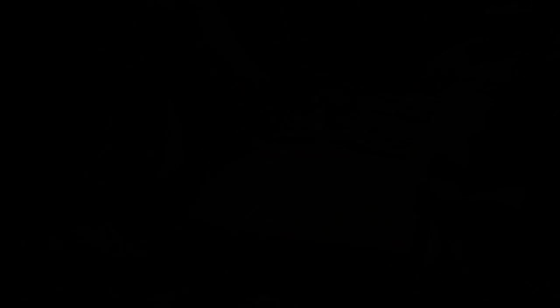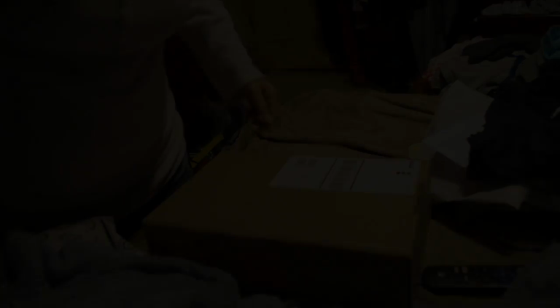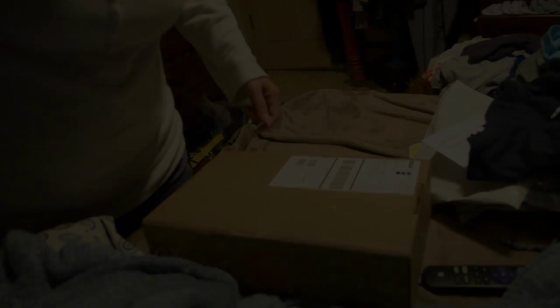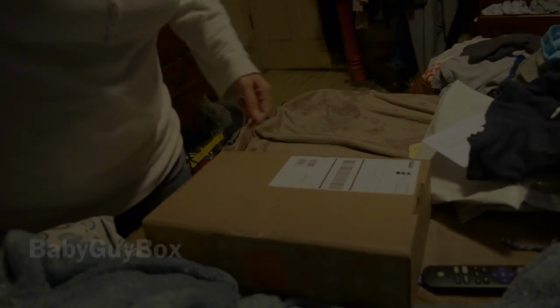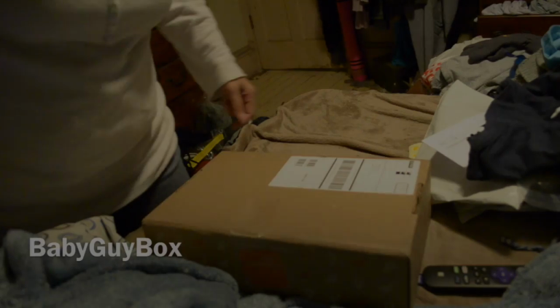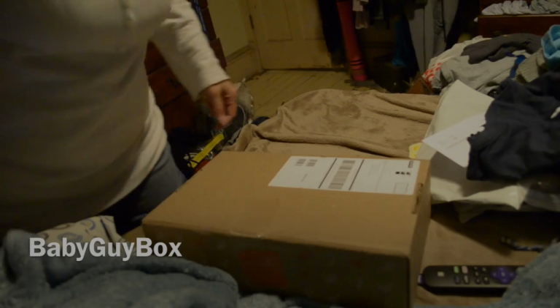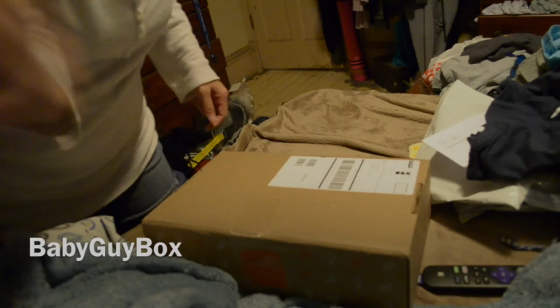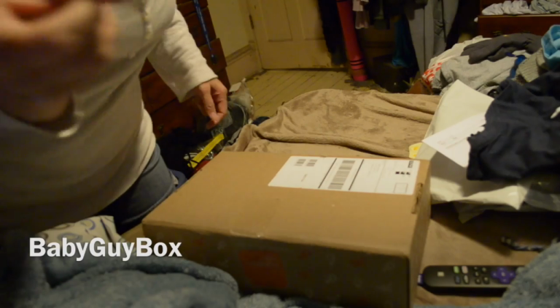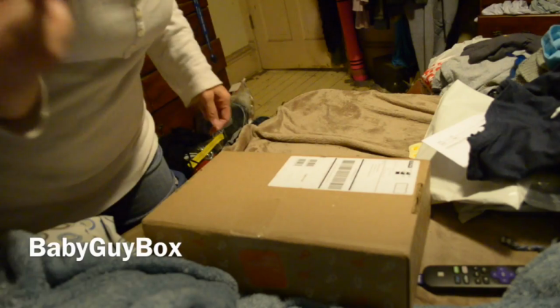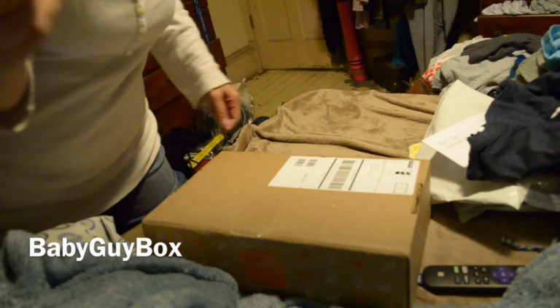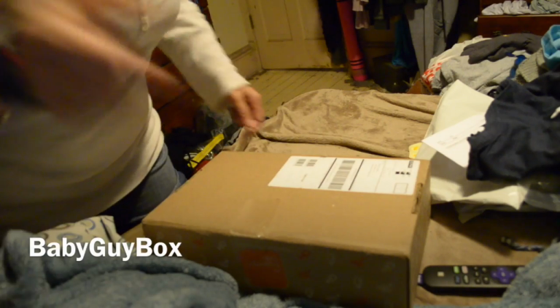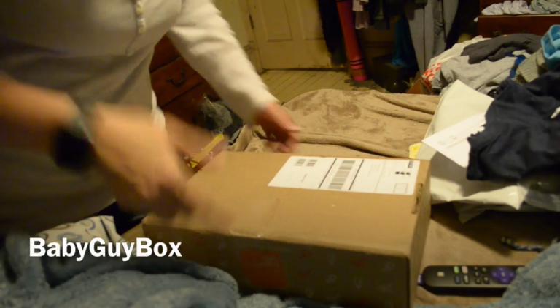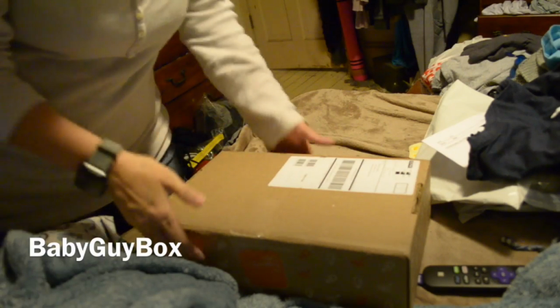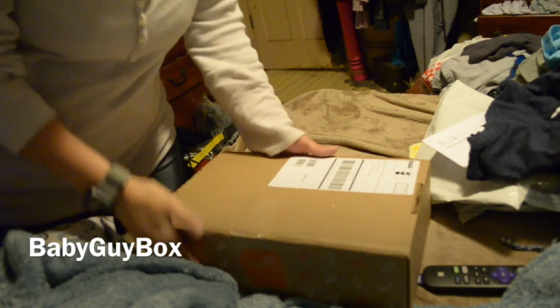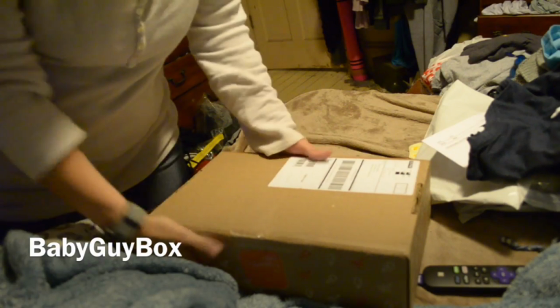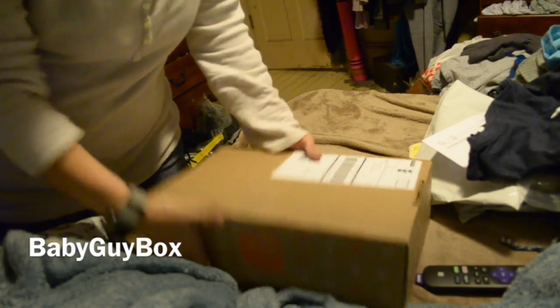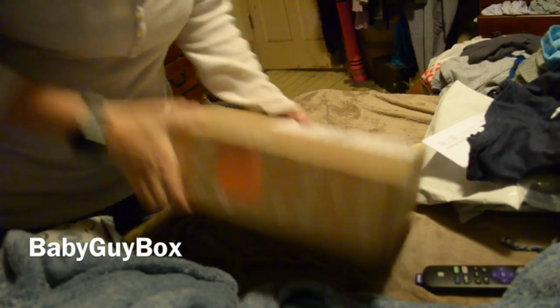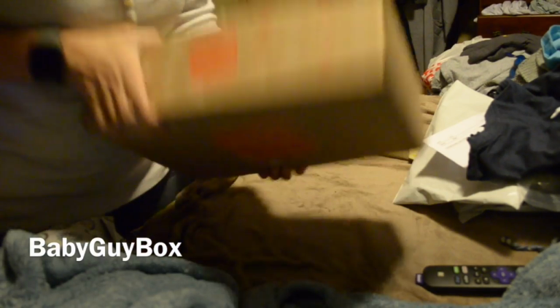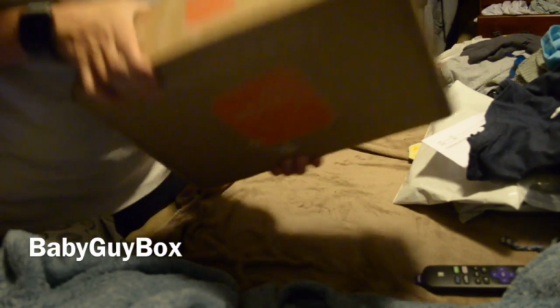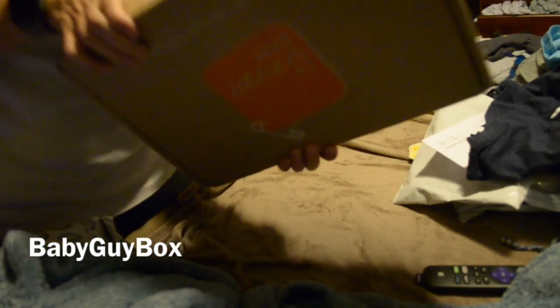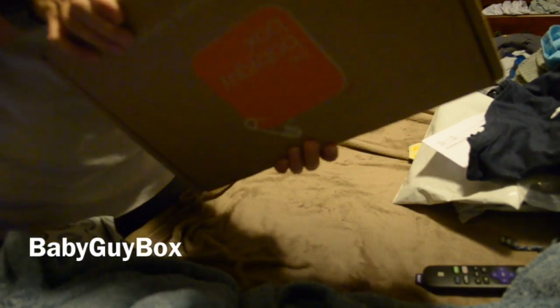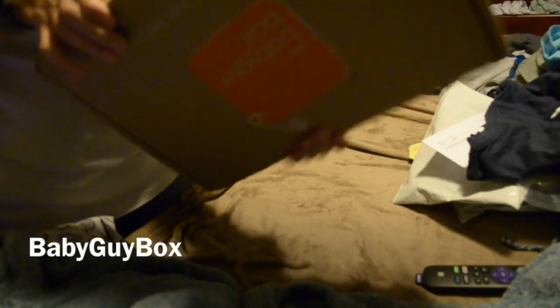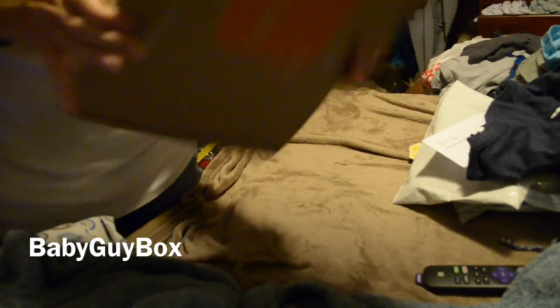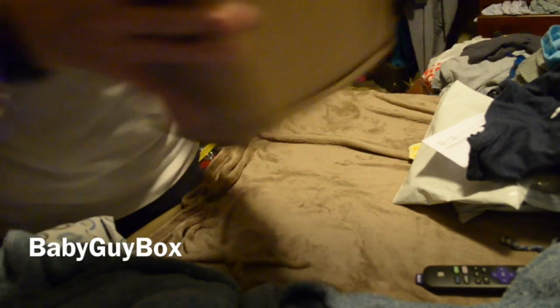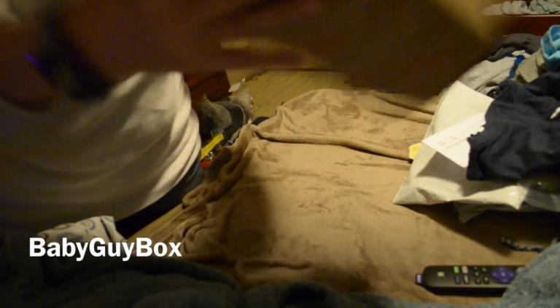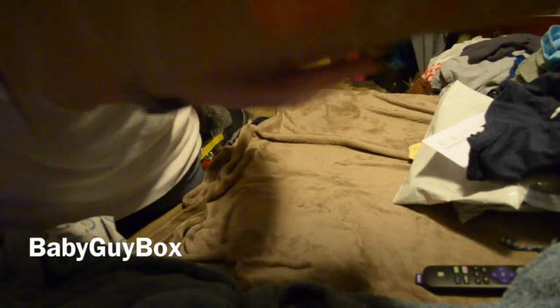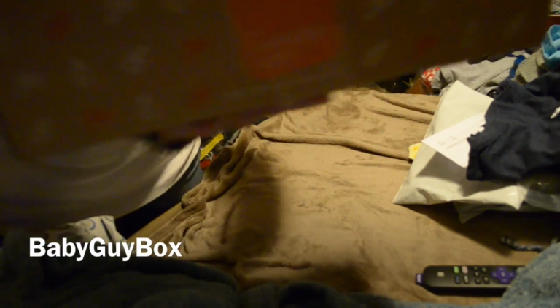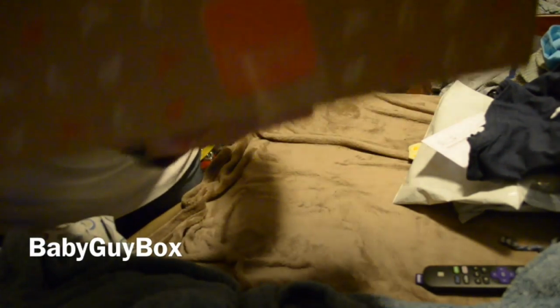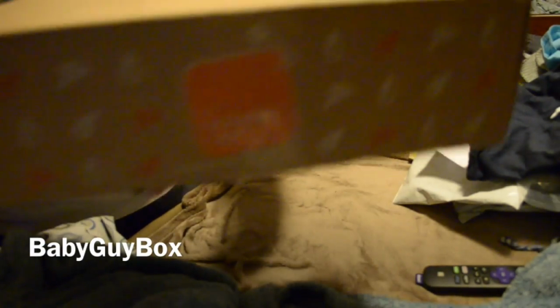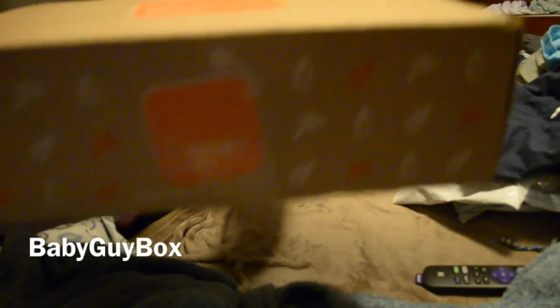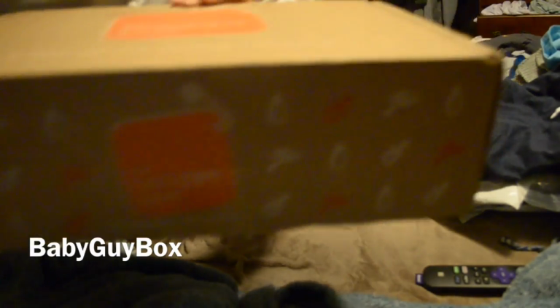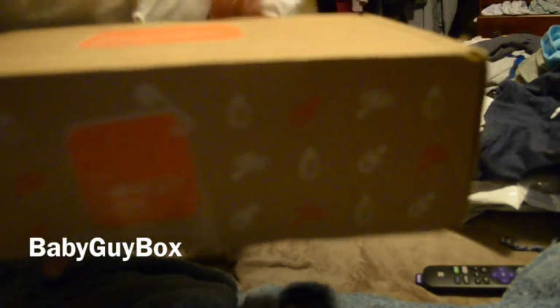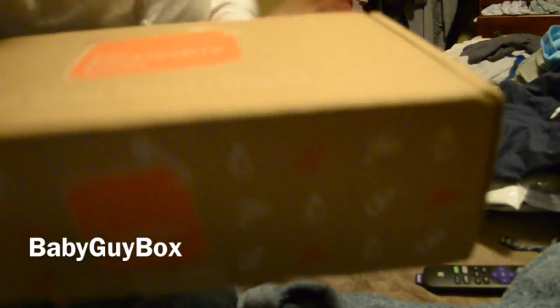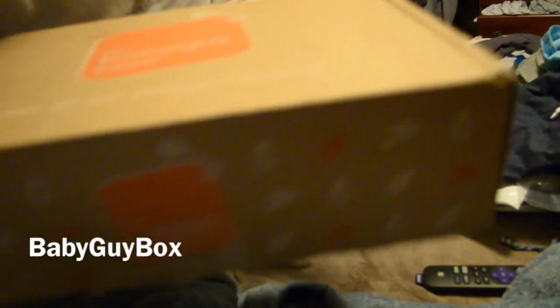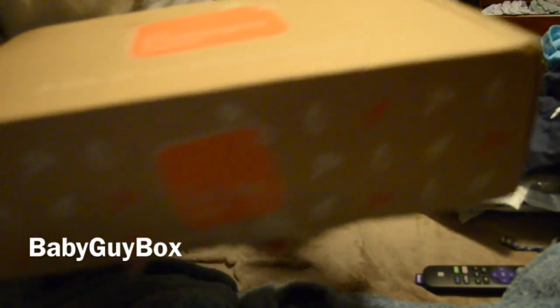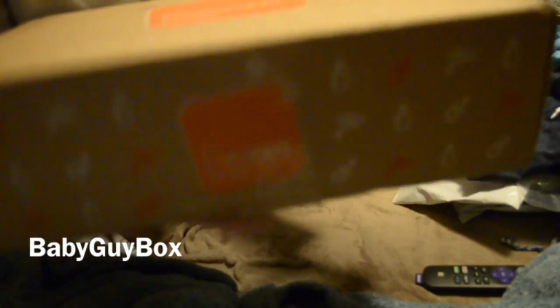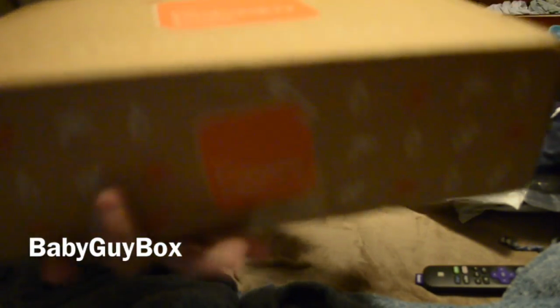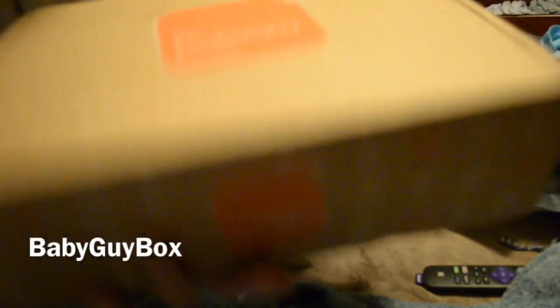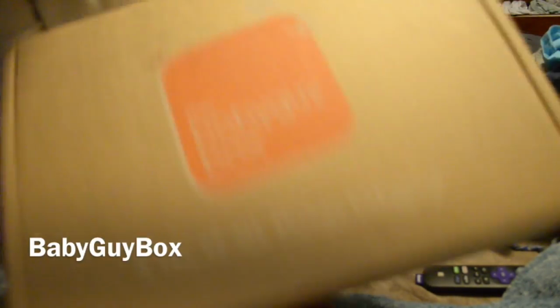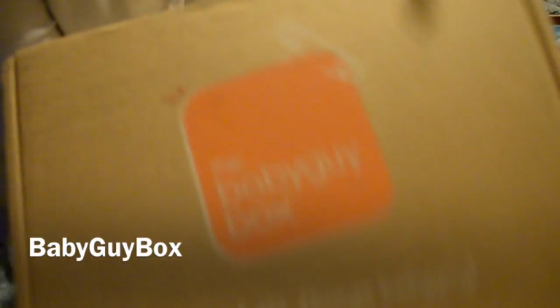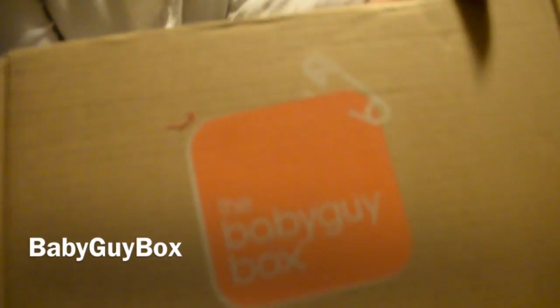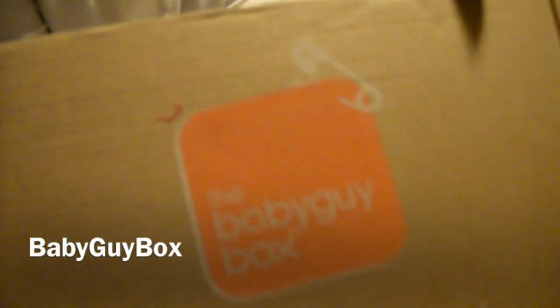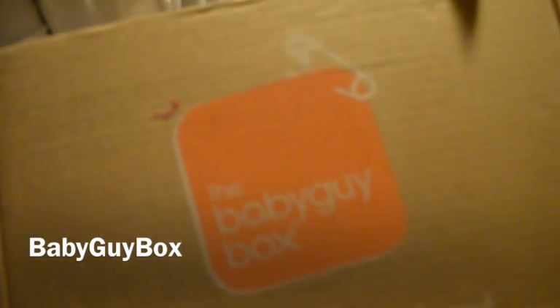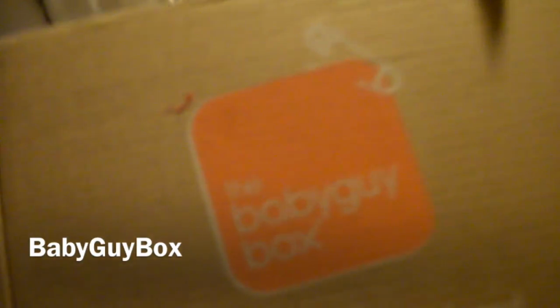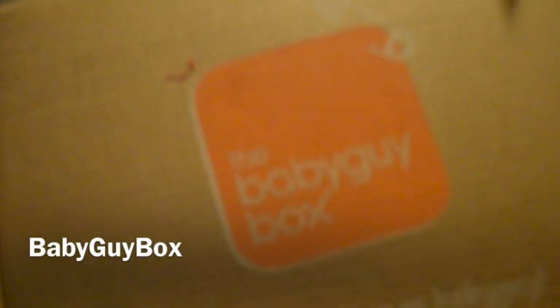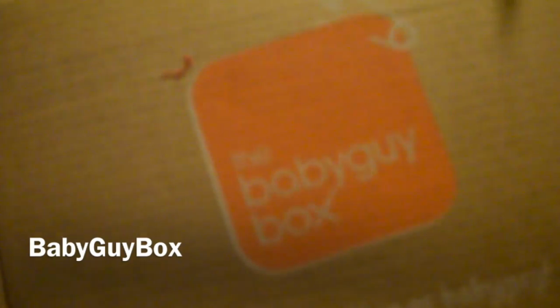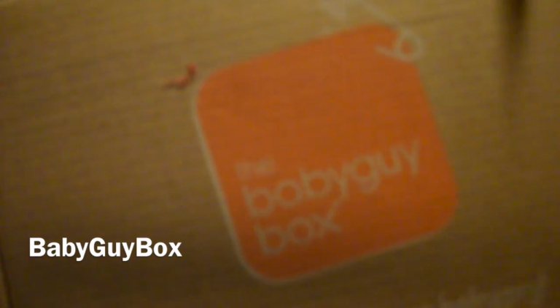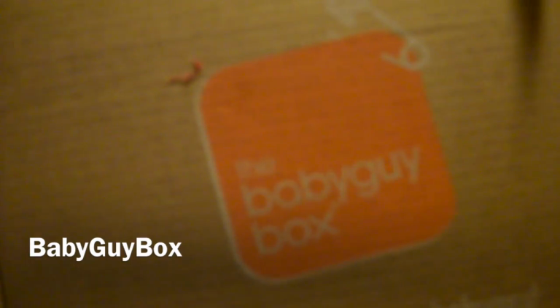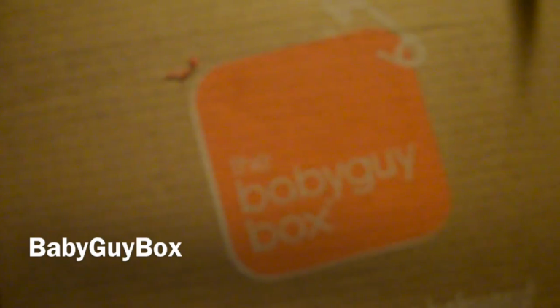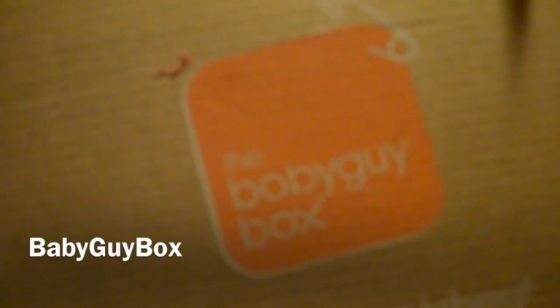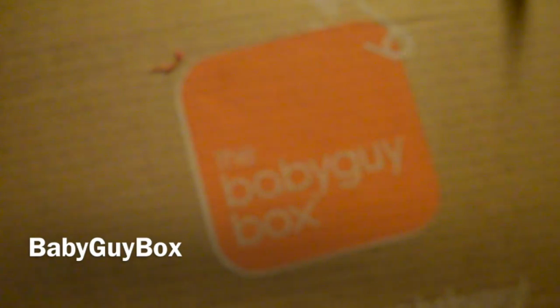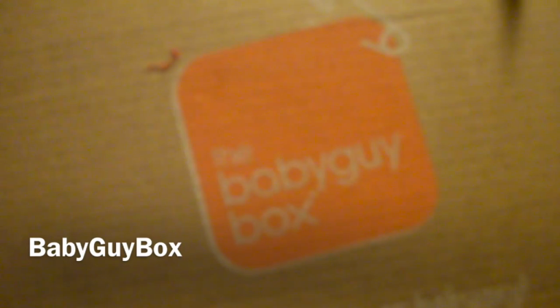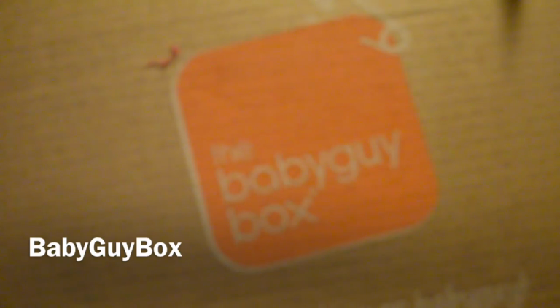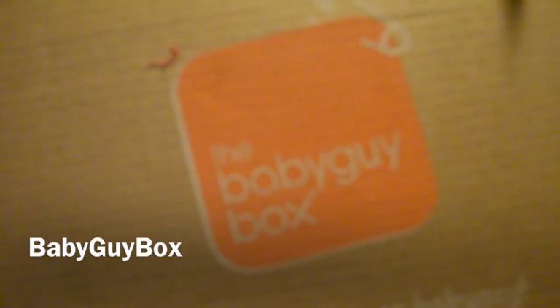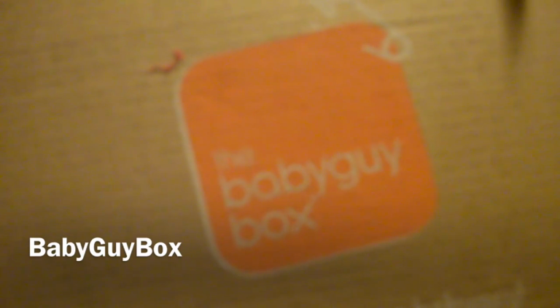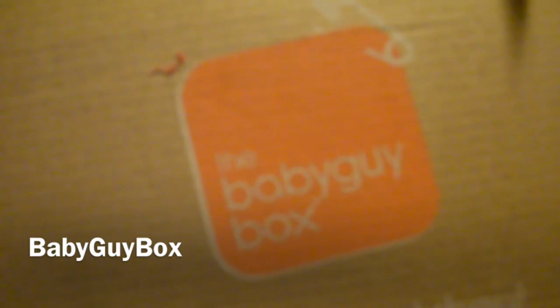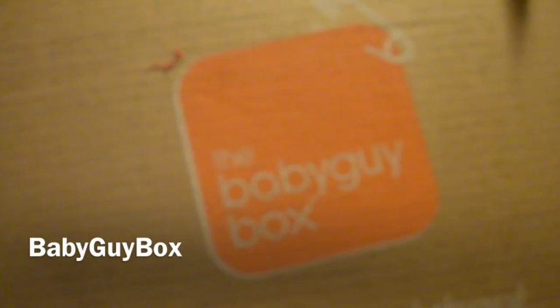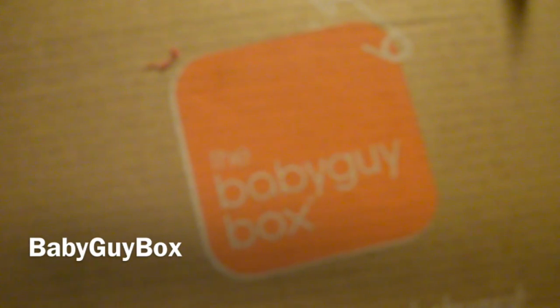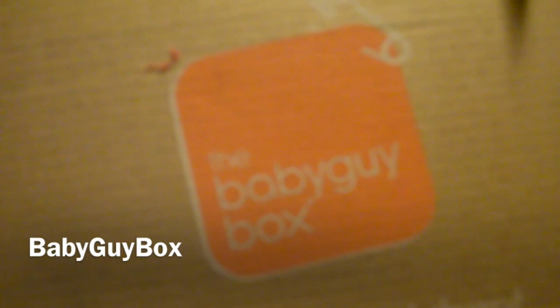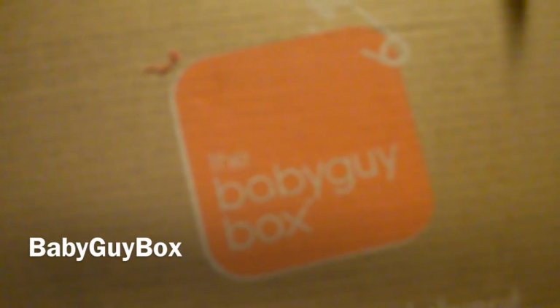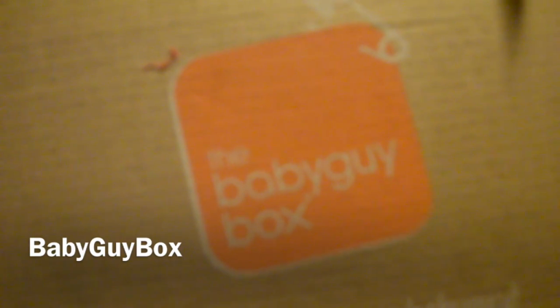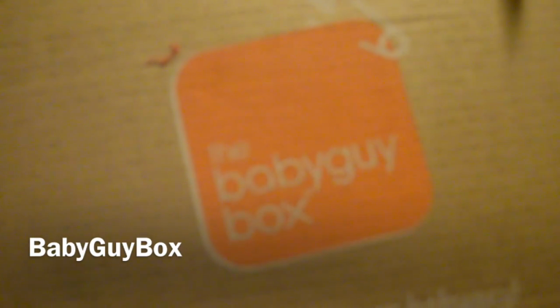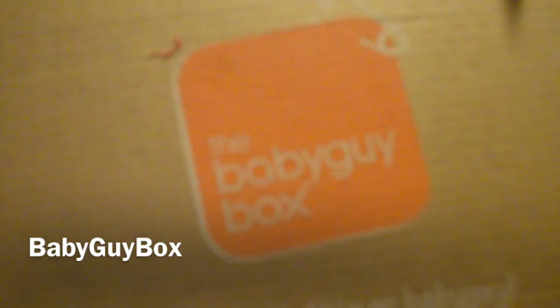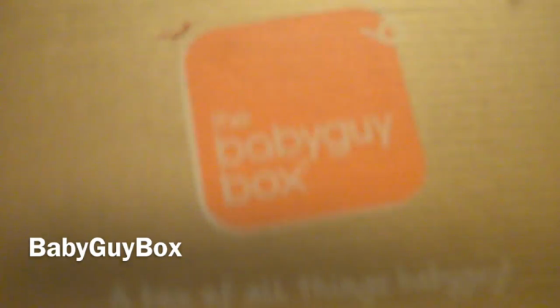Hi YouTube! This is for Little Ducks and I am bringing you the Baby Guy Box!